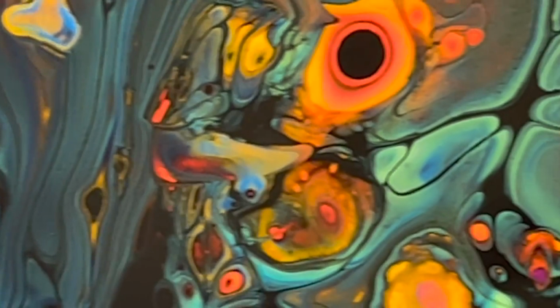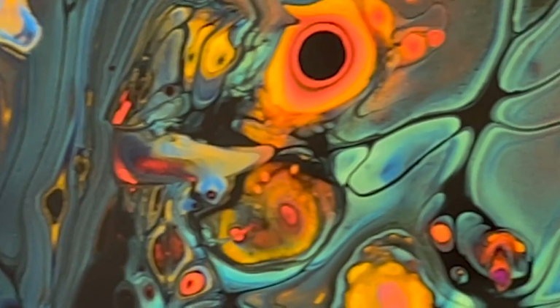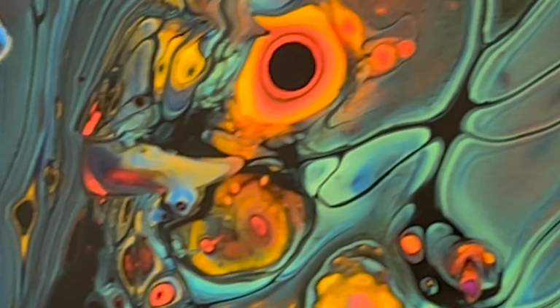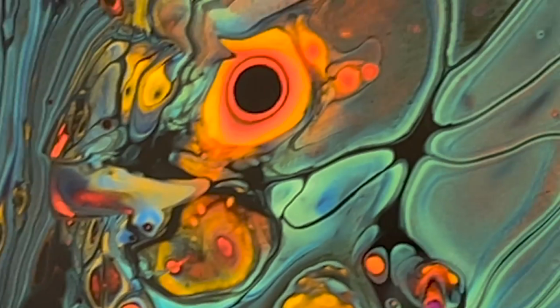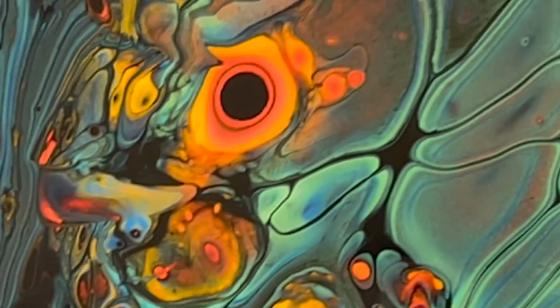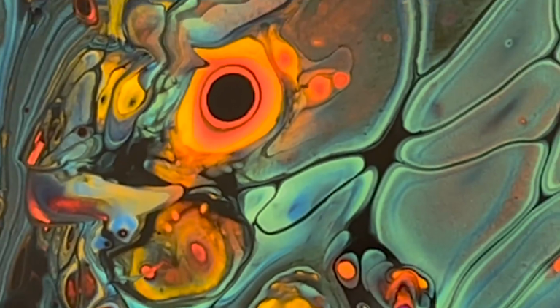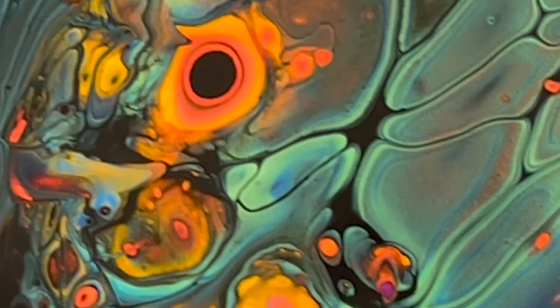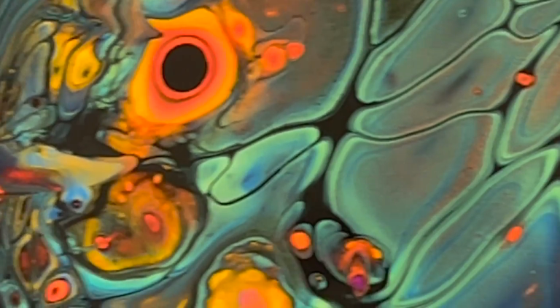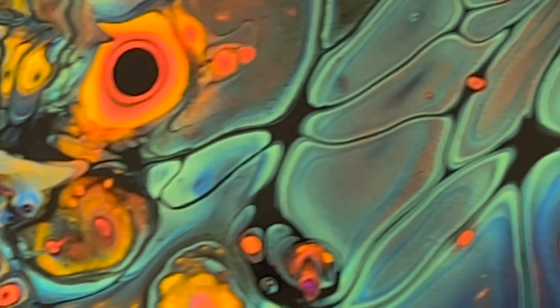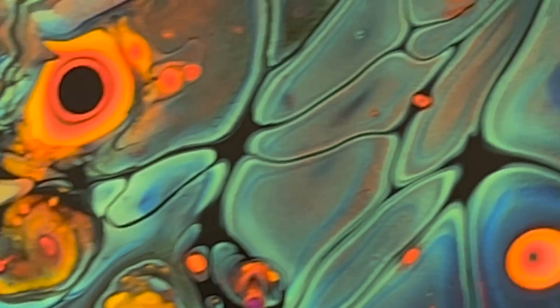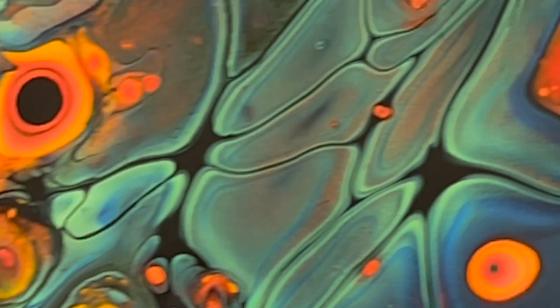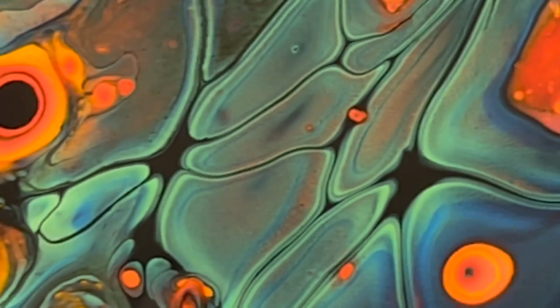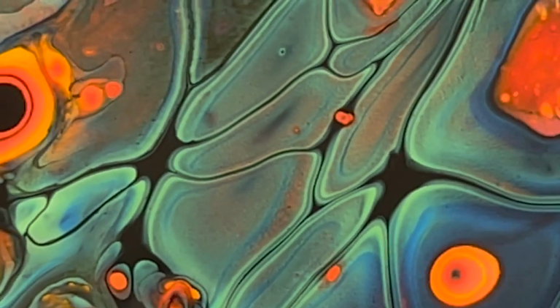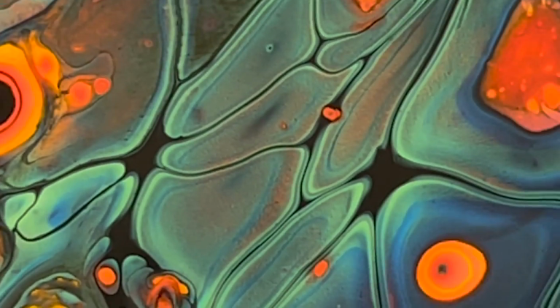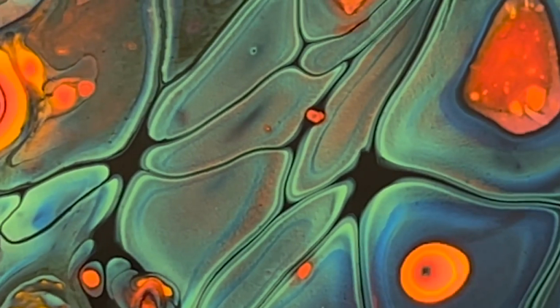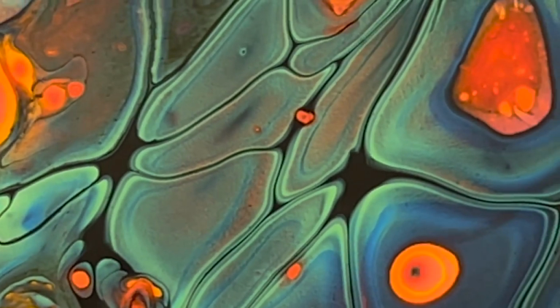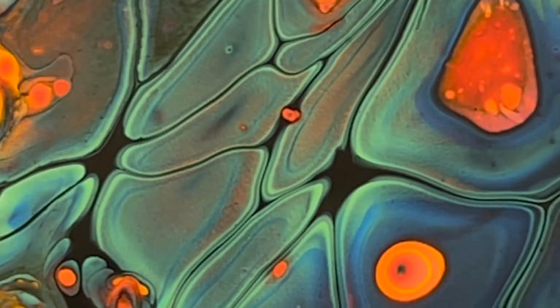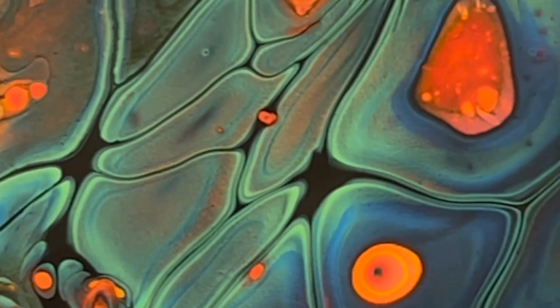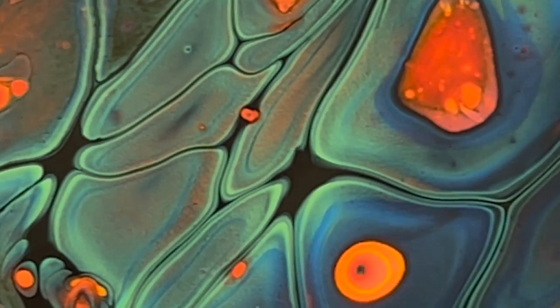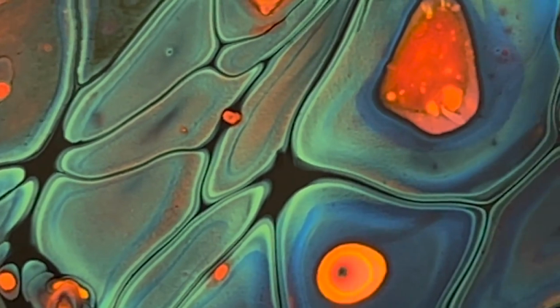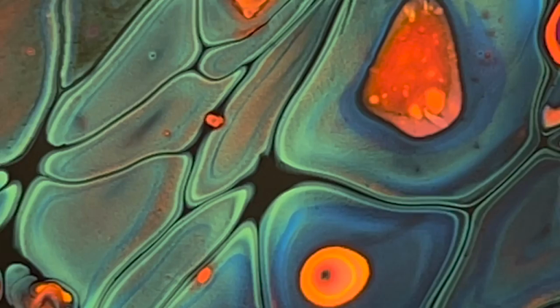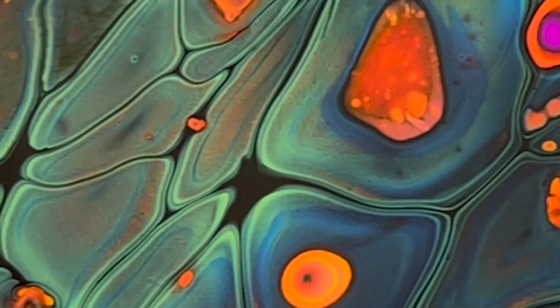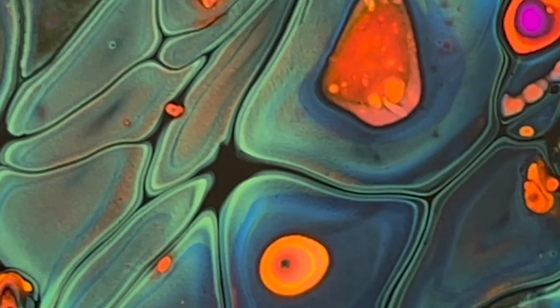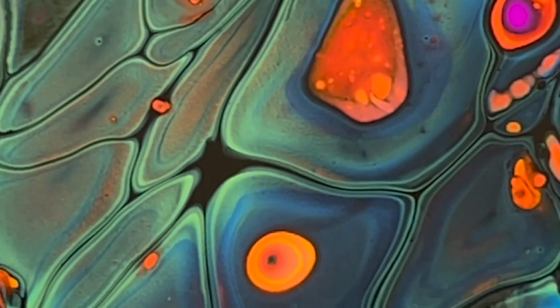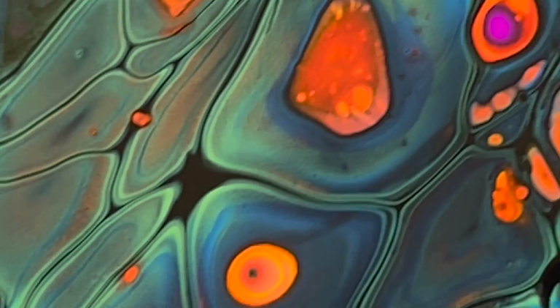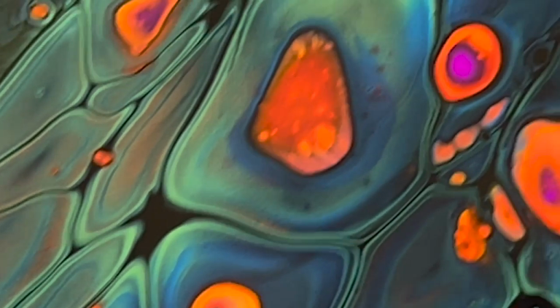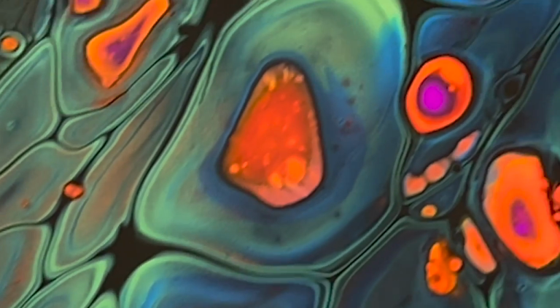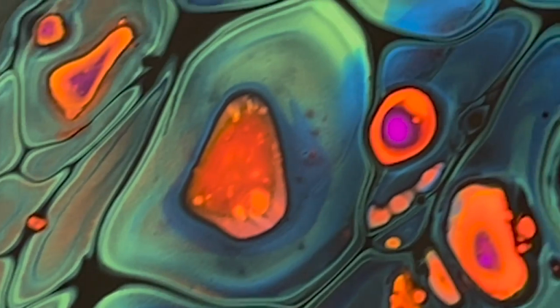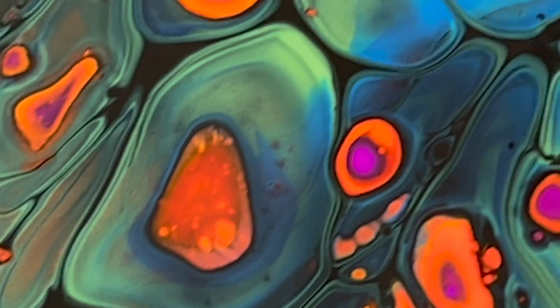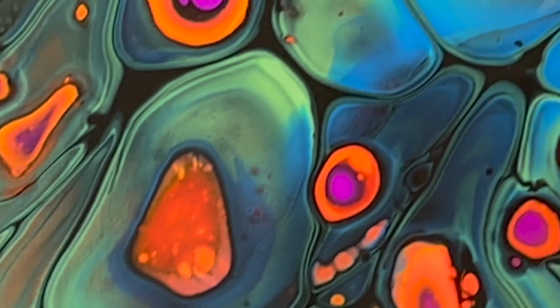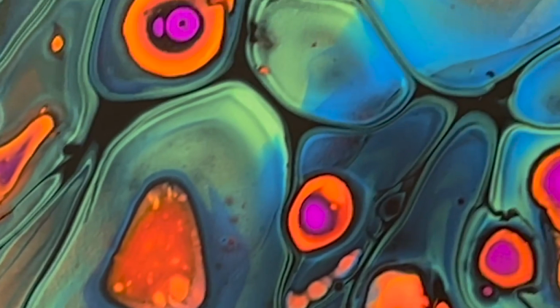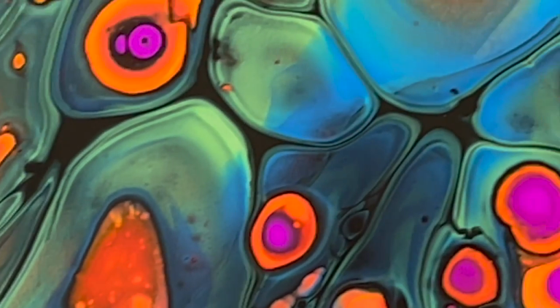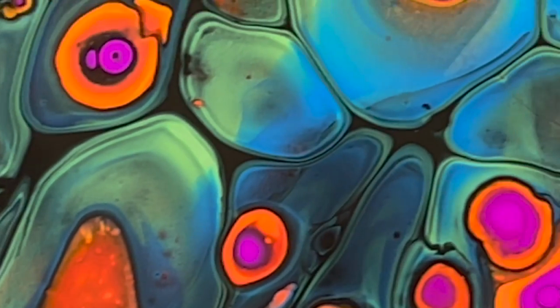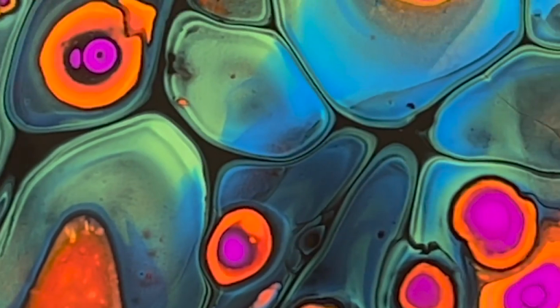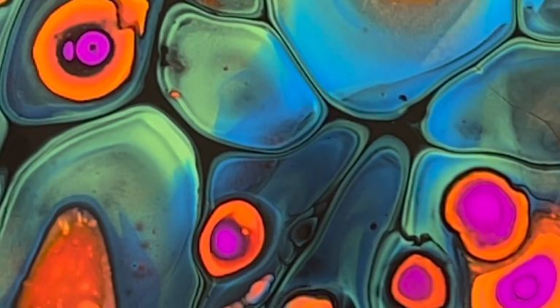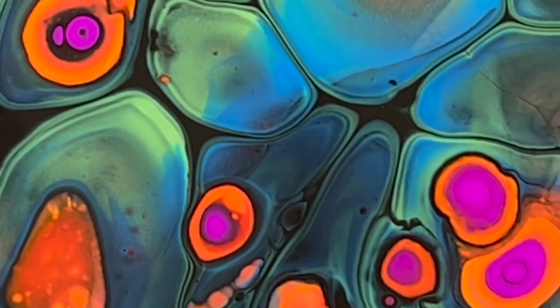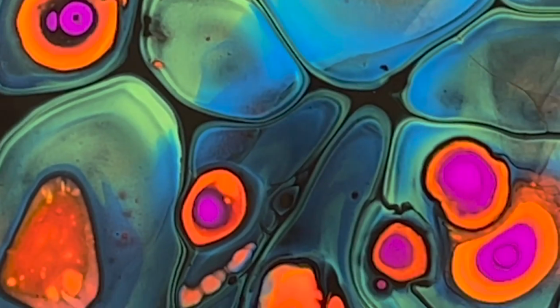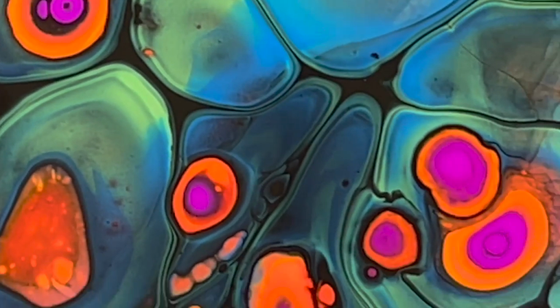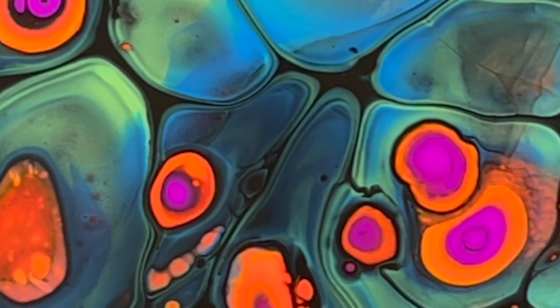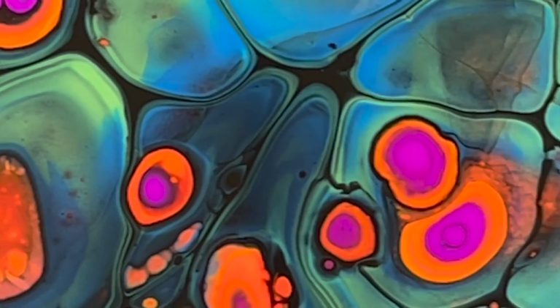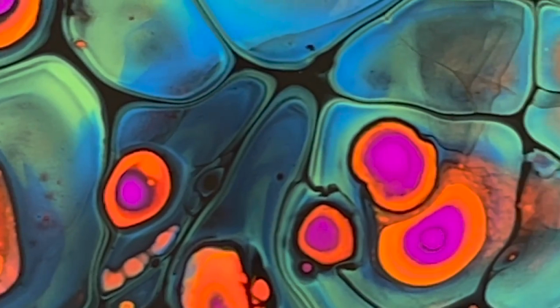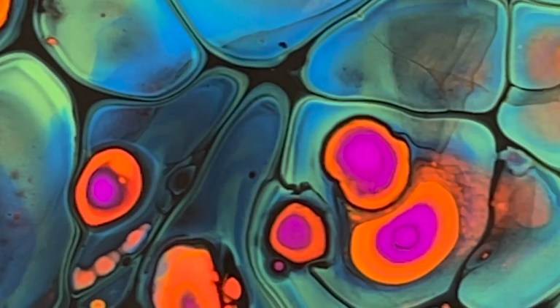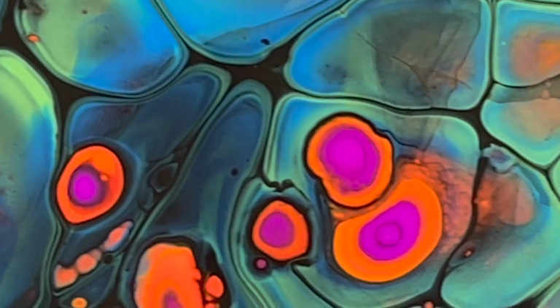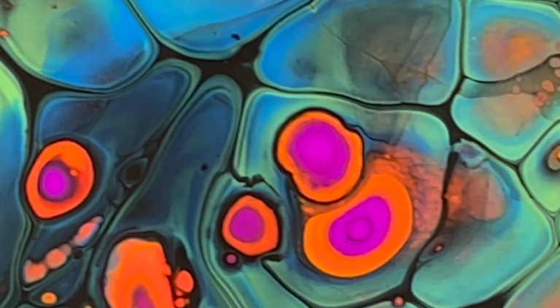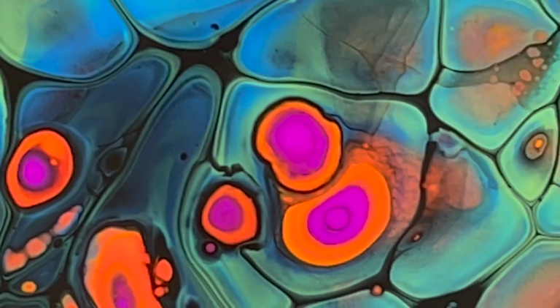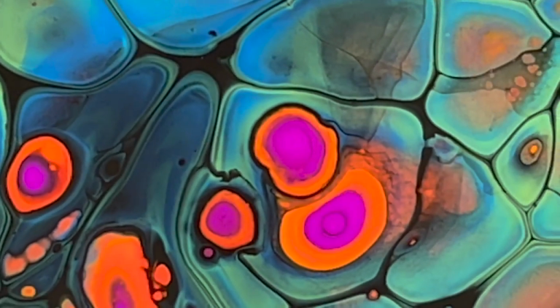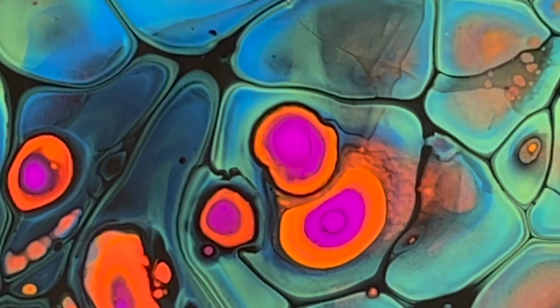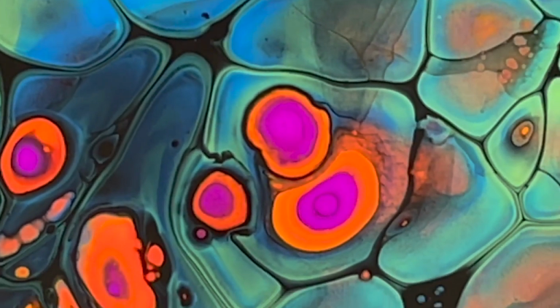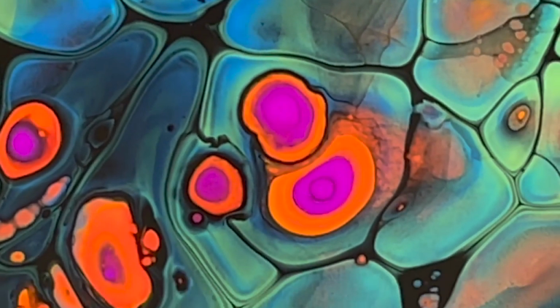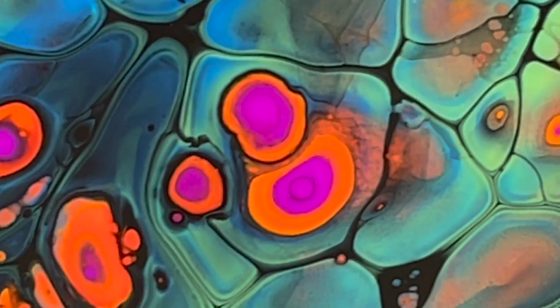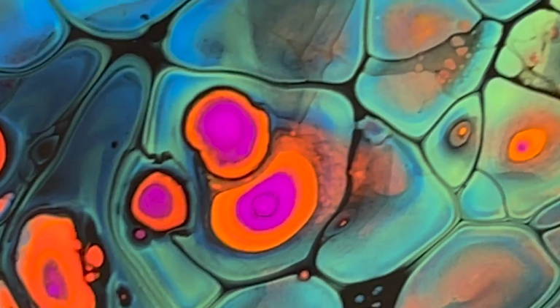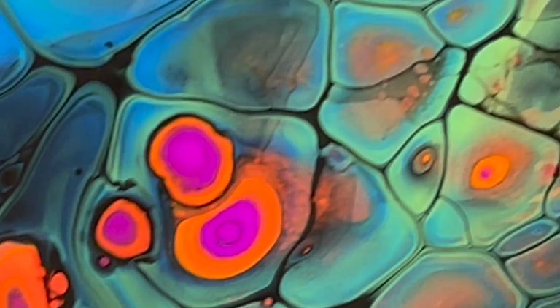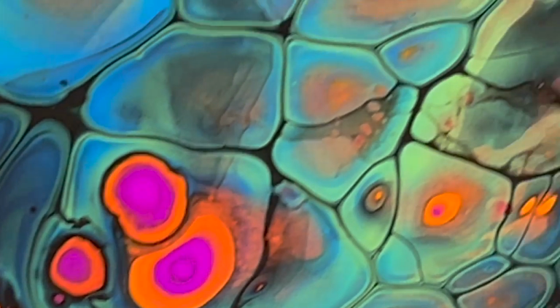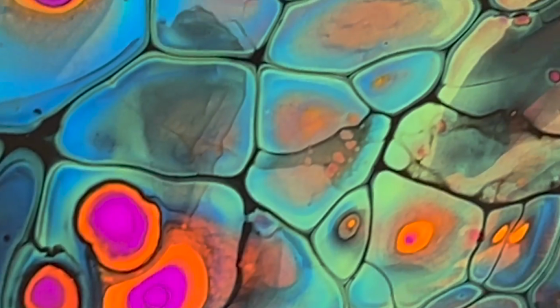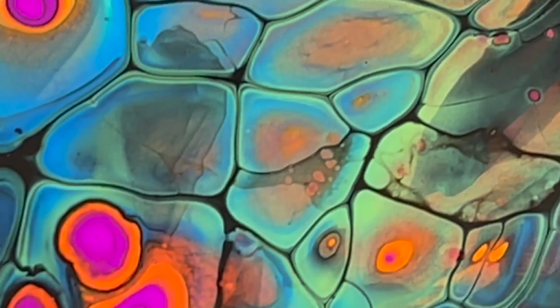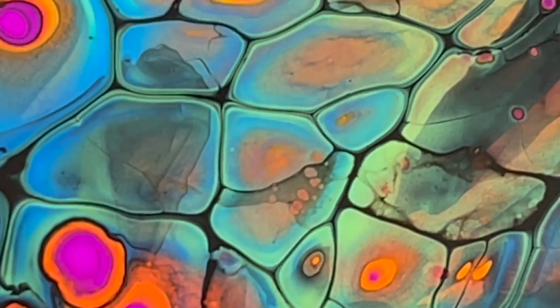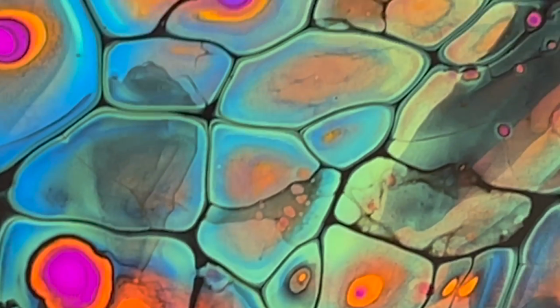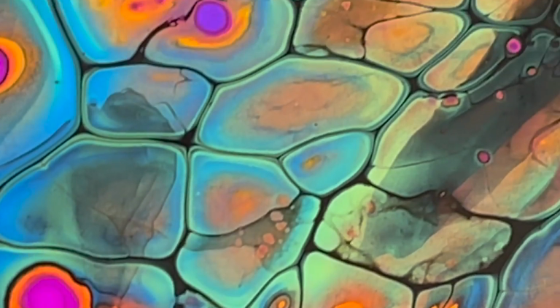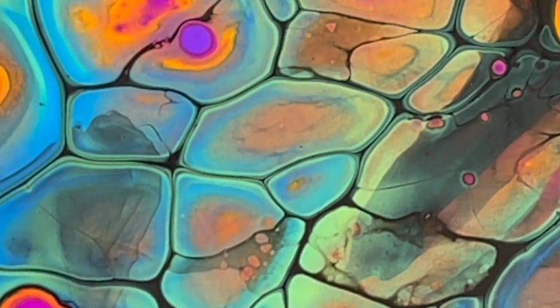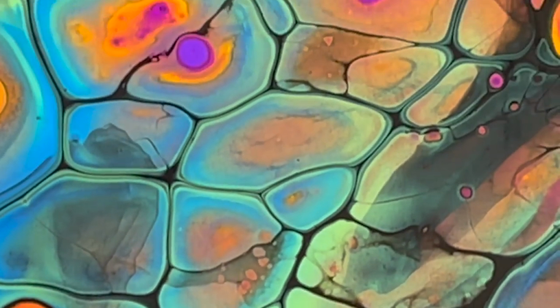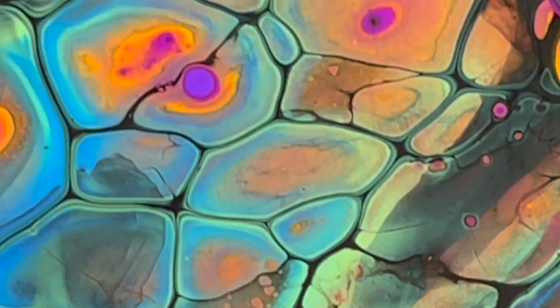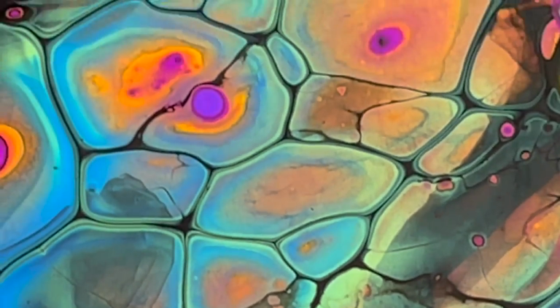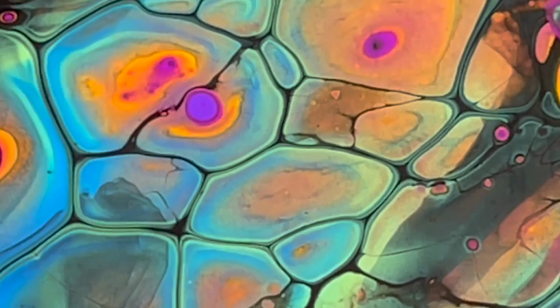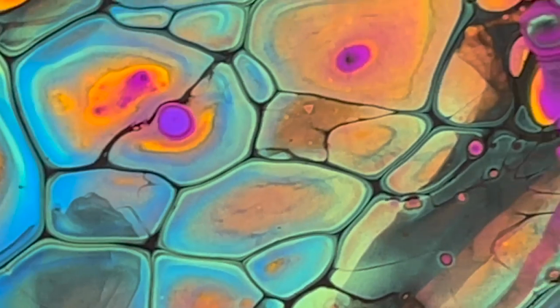The cool thing about these acrylic pours is sometimes the detail looks so good it almost looks like it was printed on. It just looks really nice.